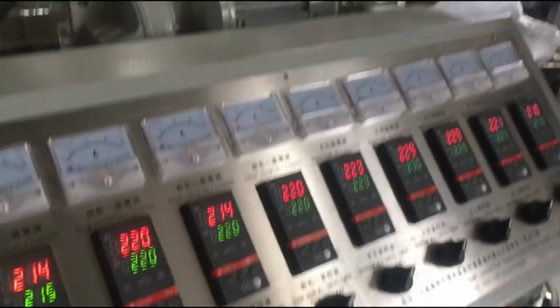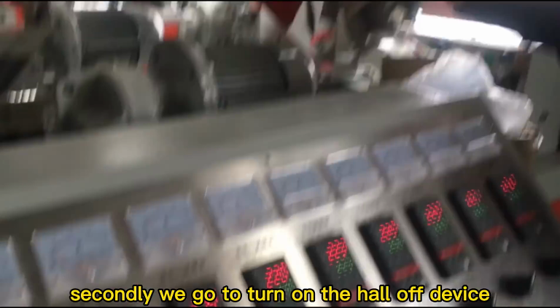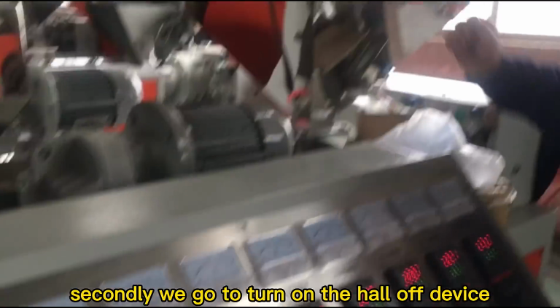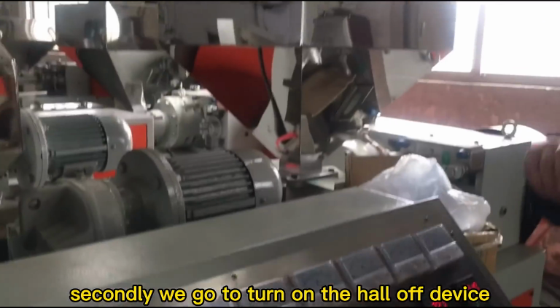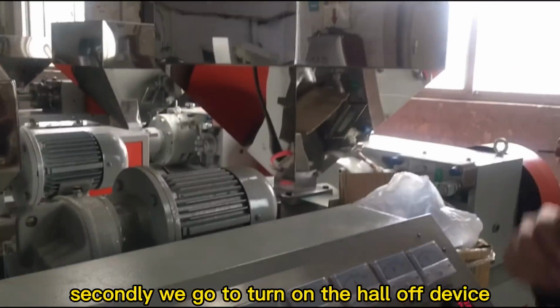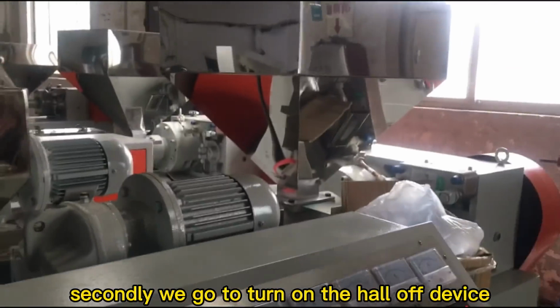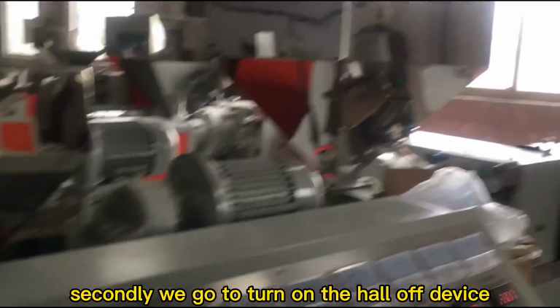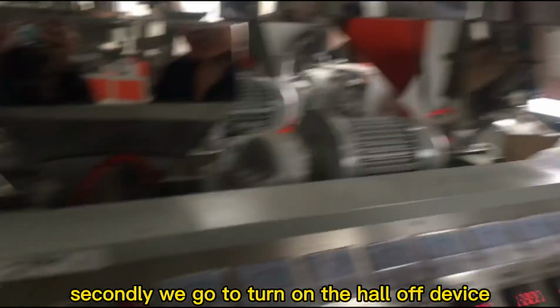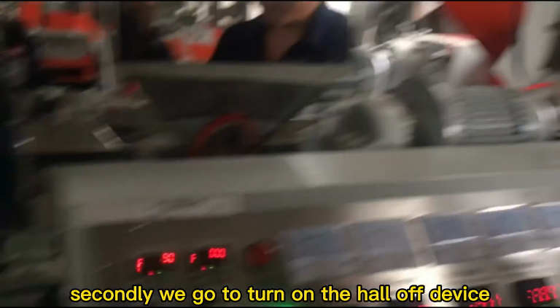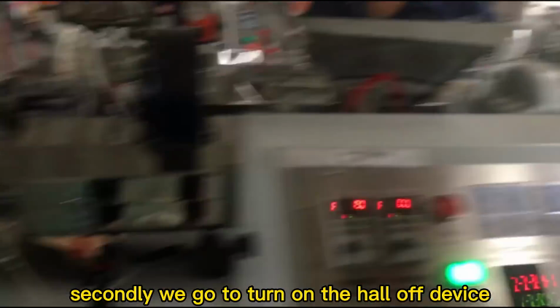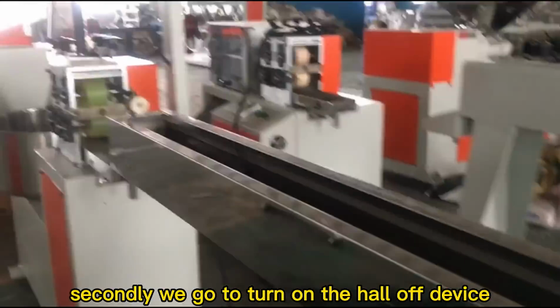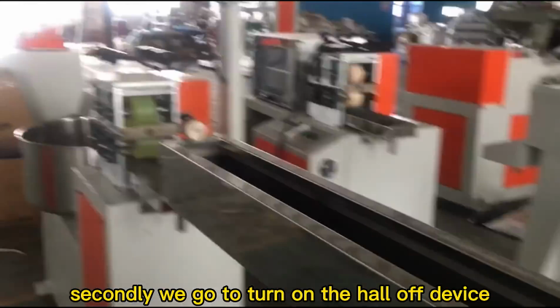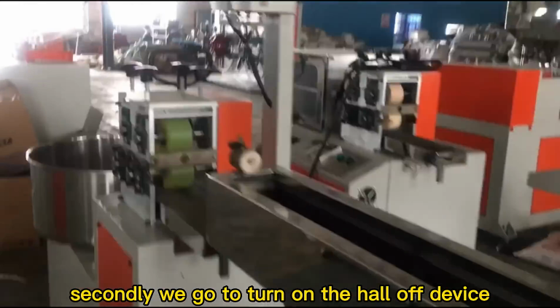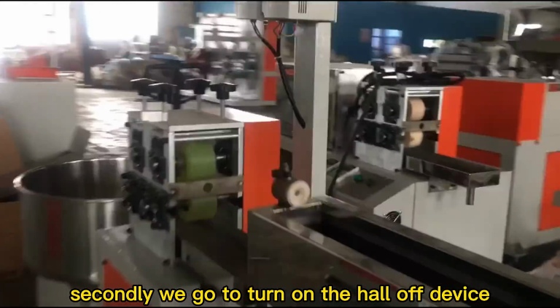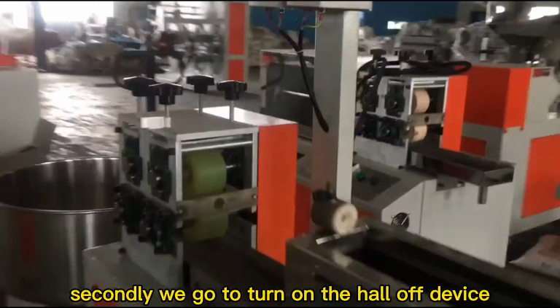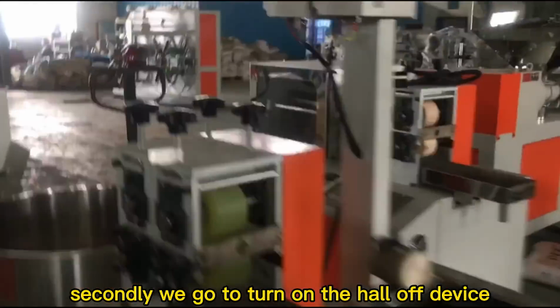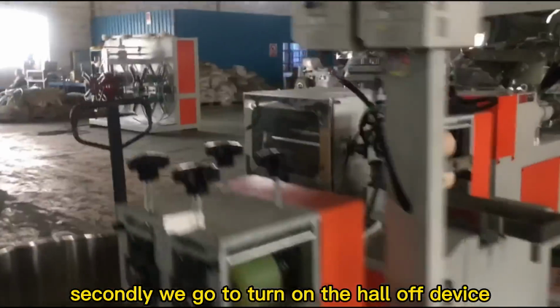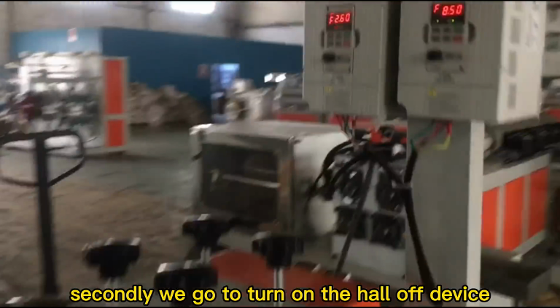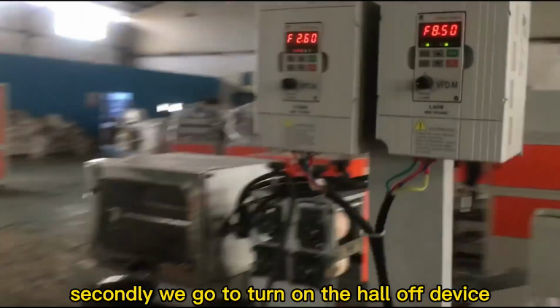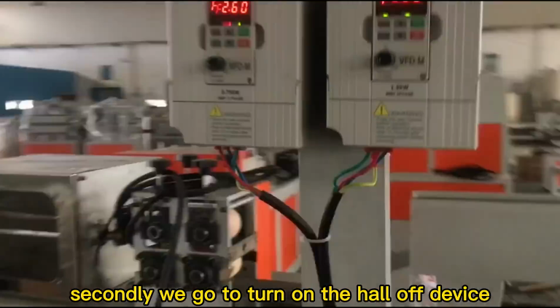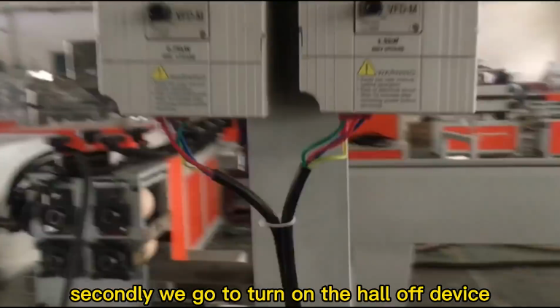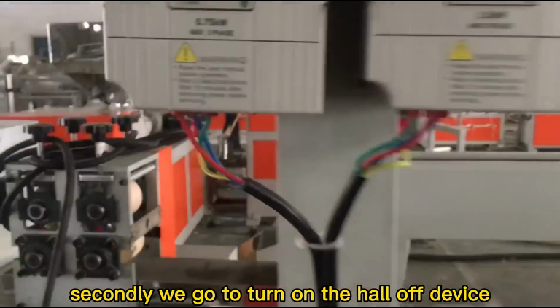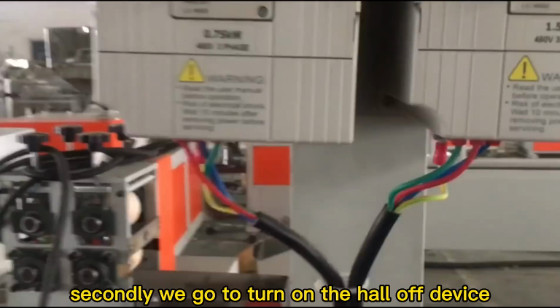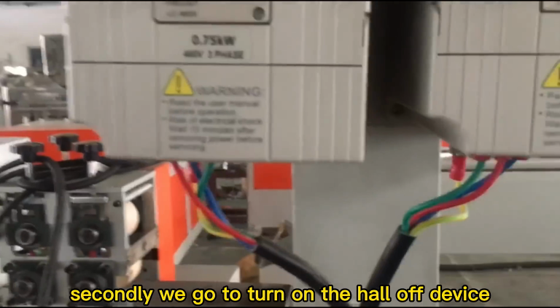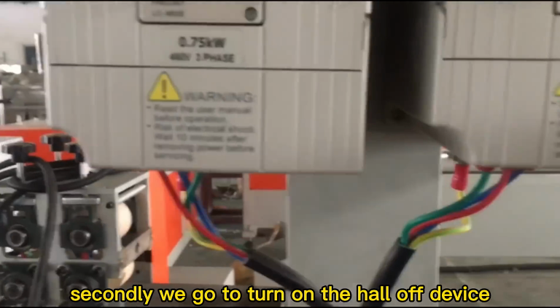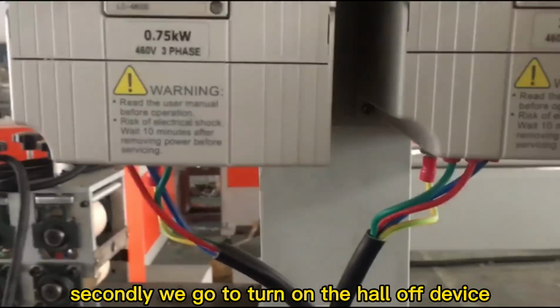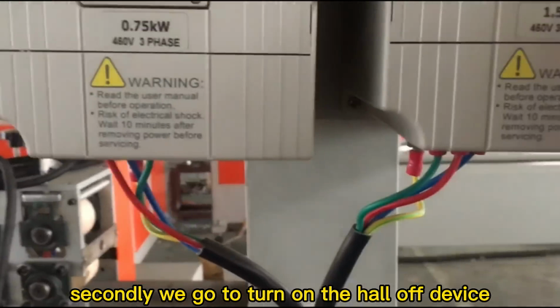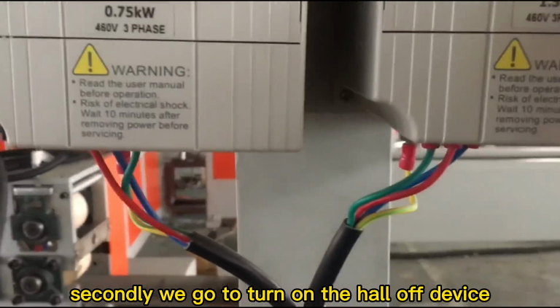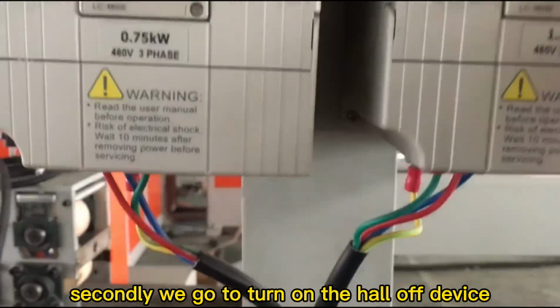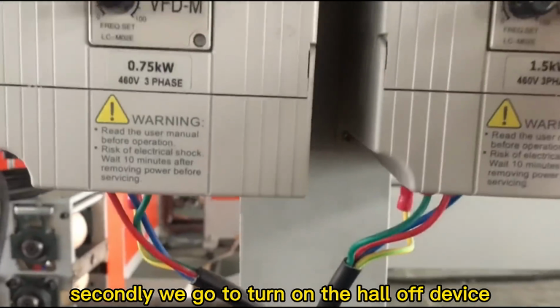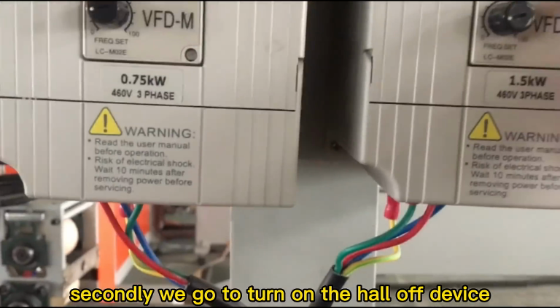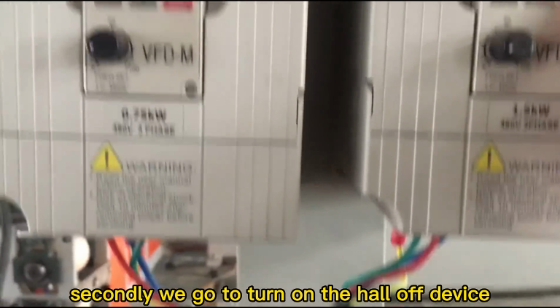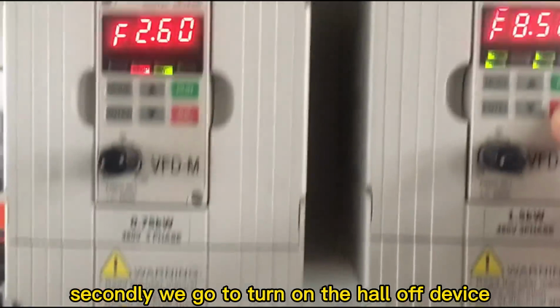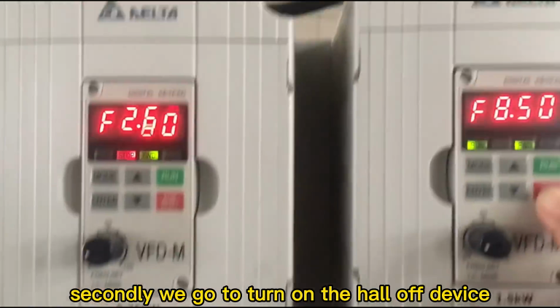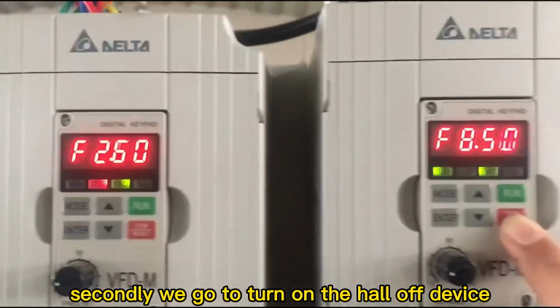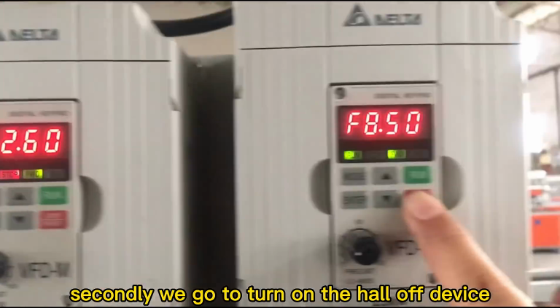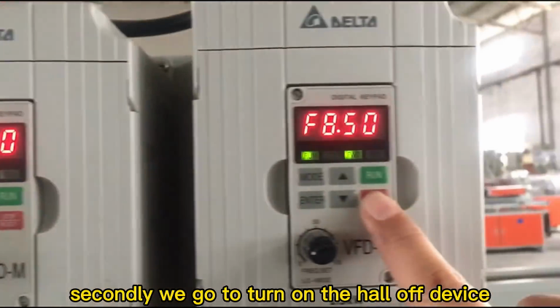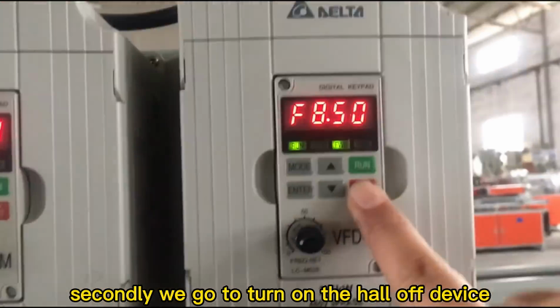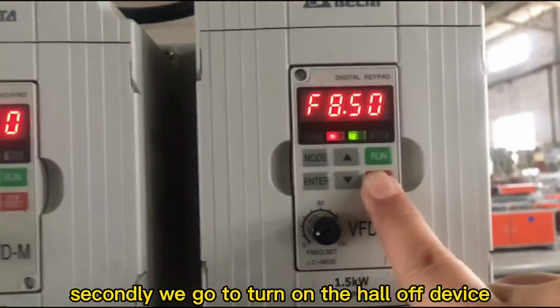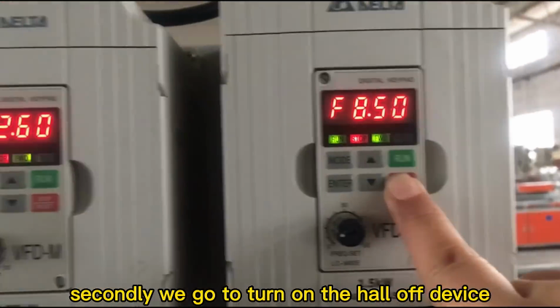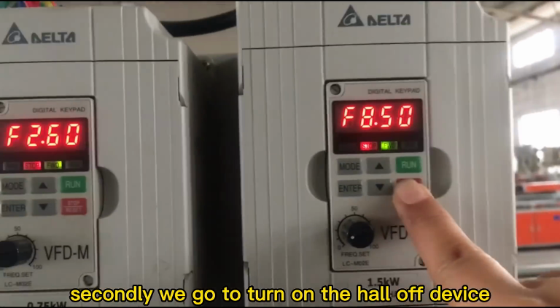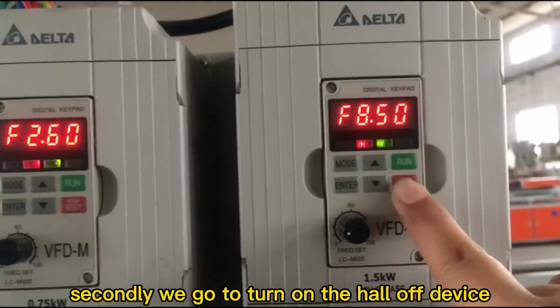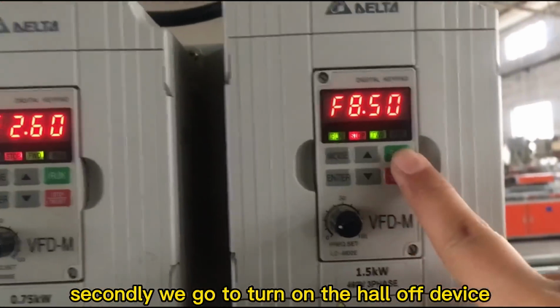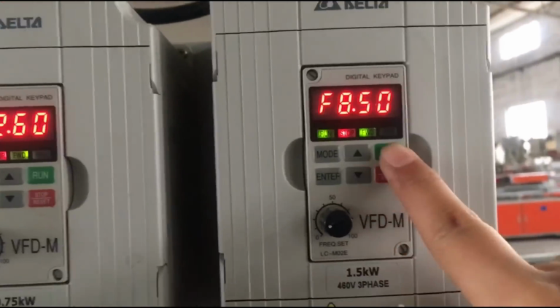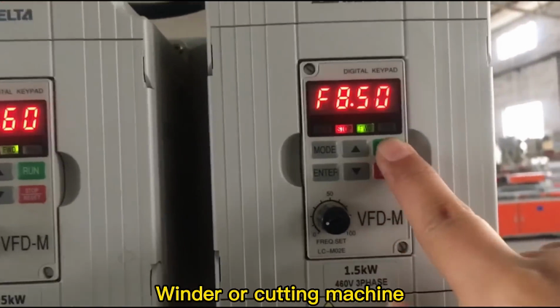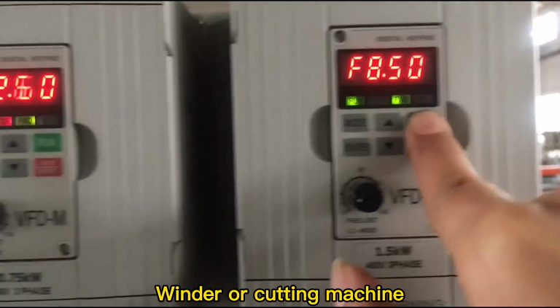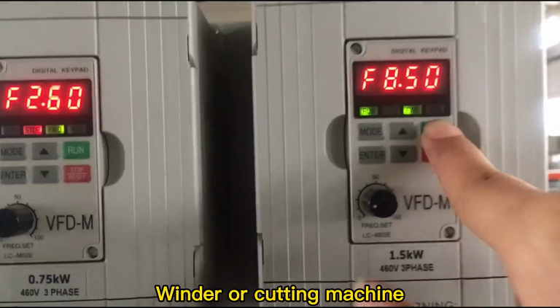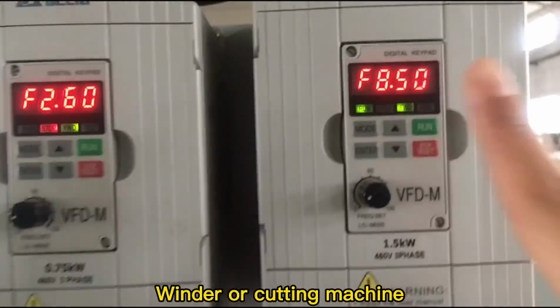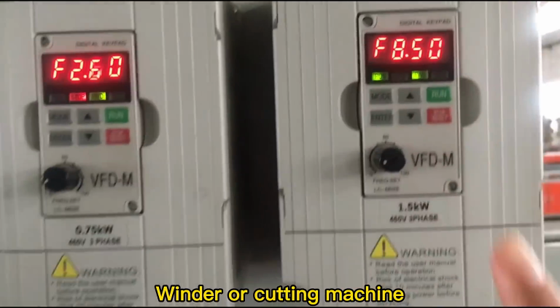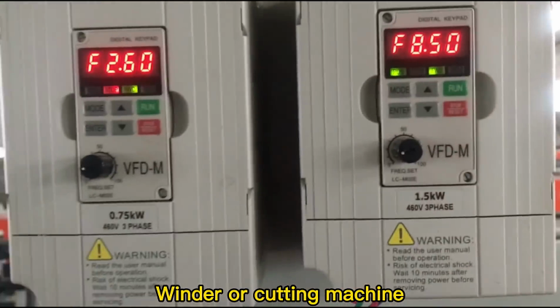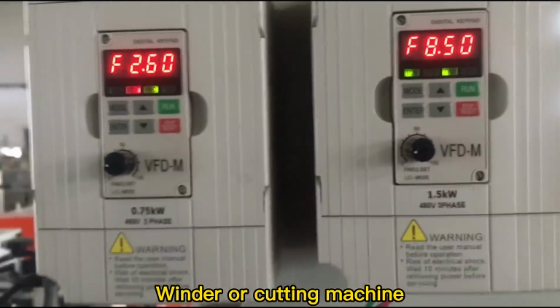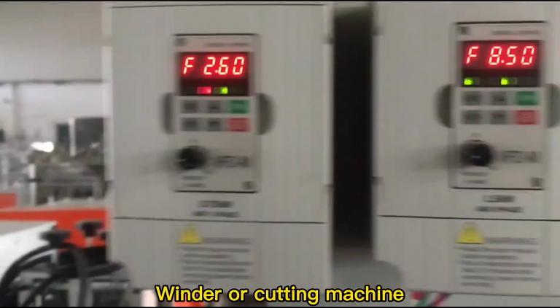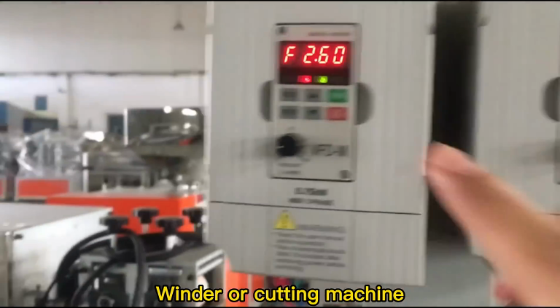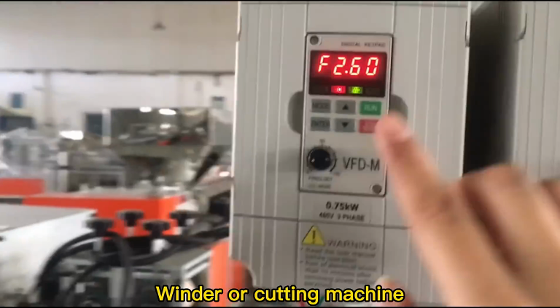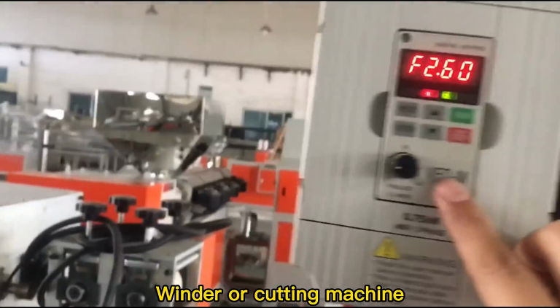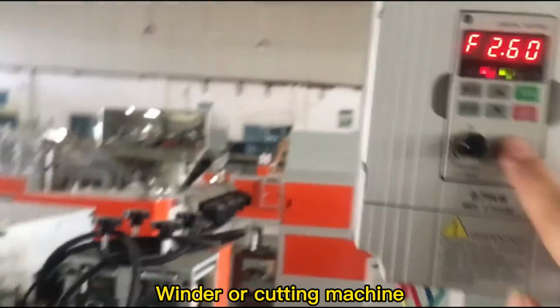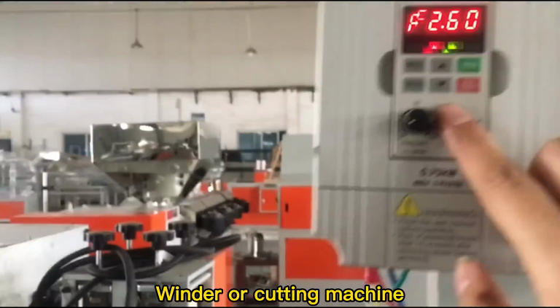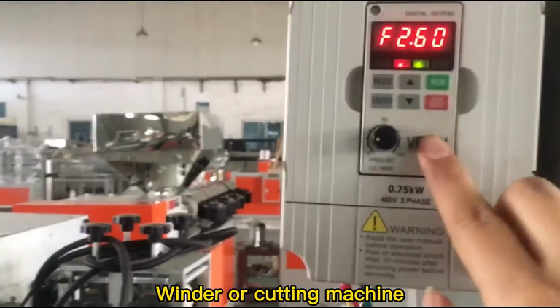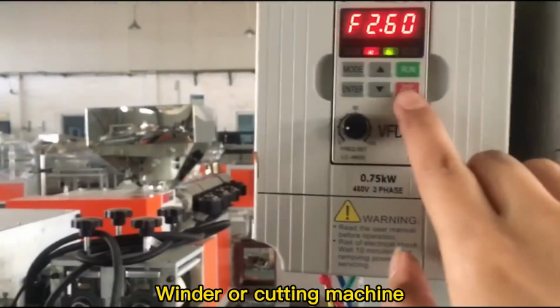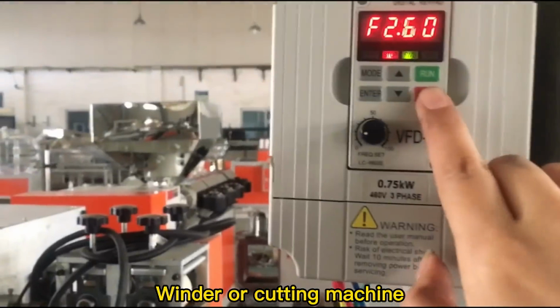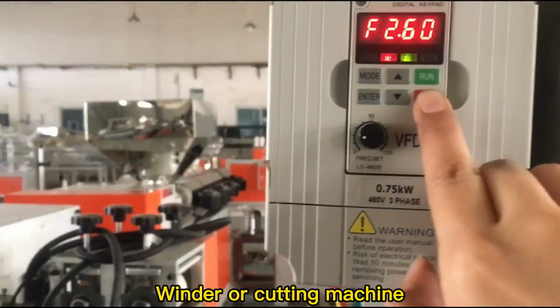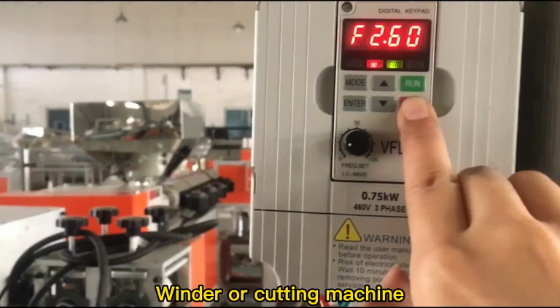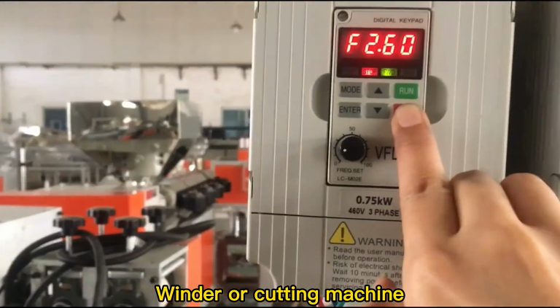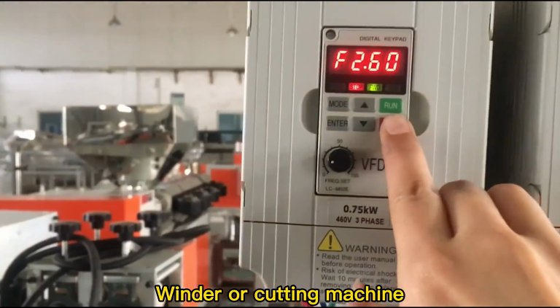Secondly, we go to turn on the power of the device, or wire, or cutting machine.